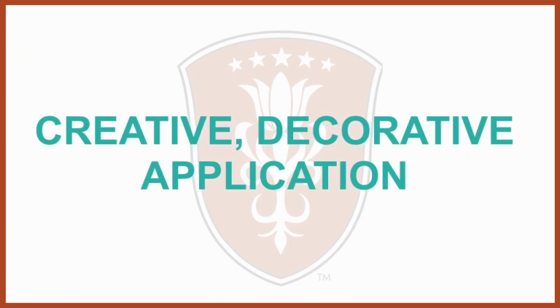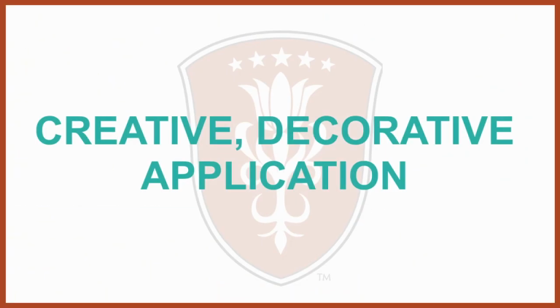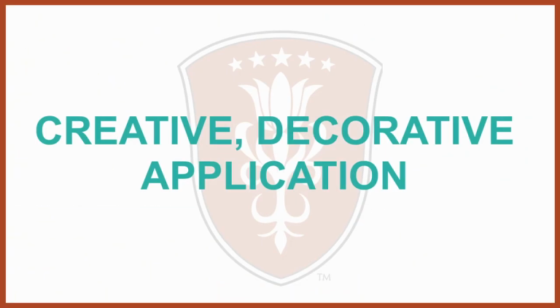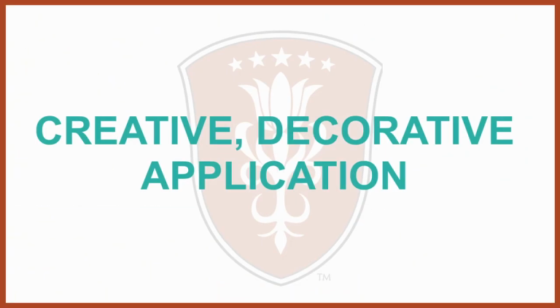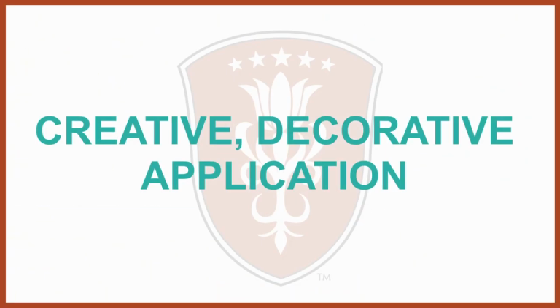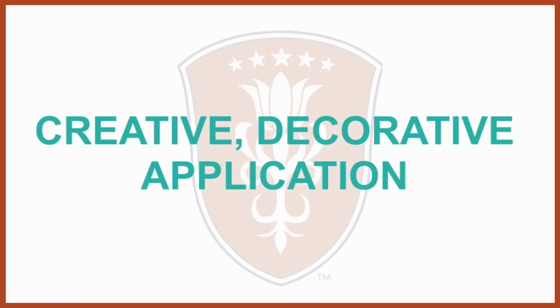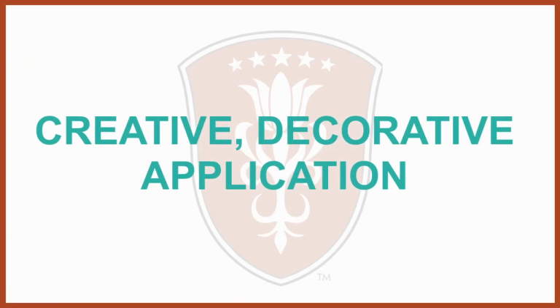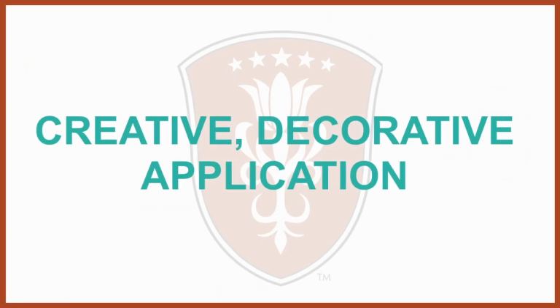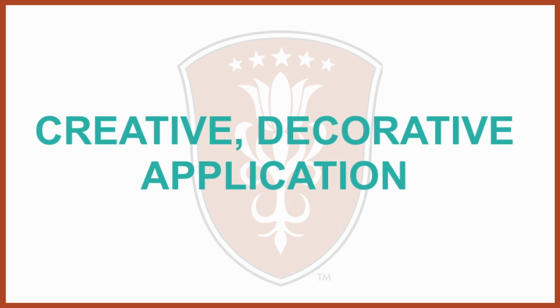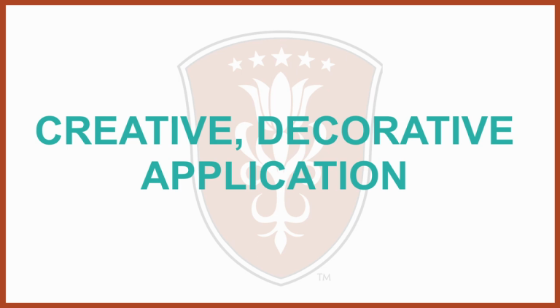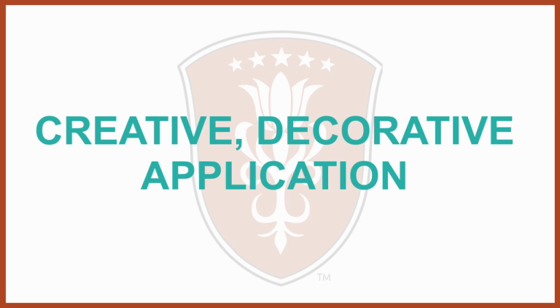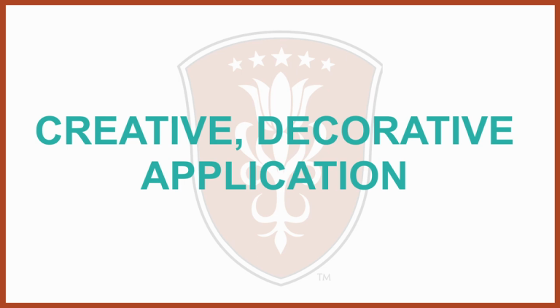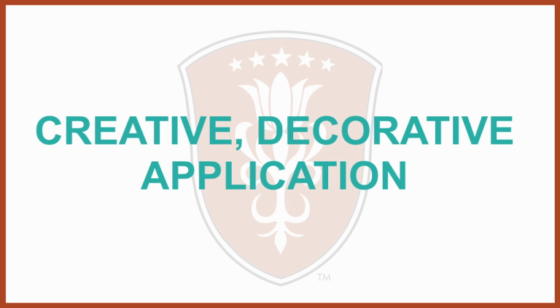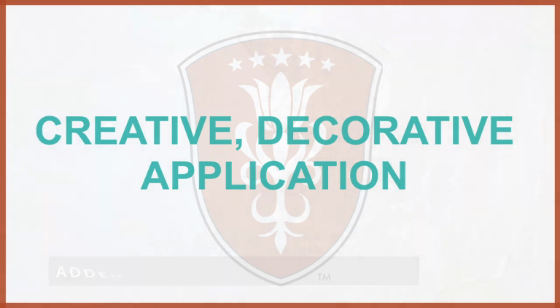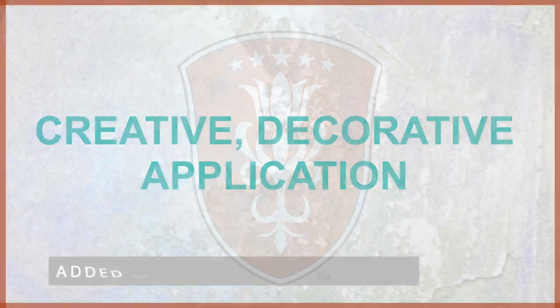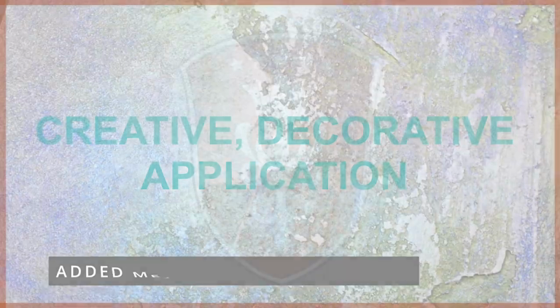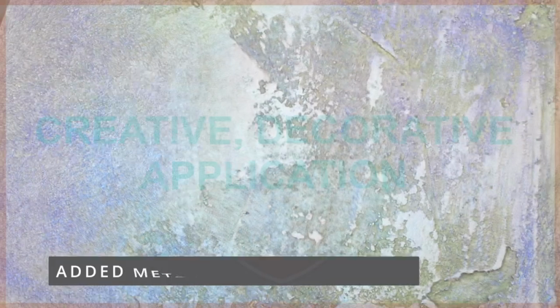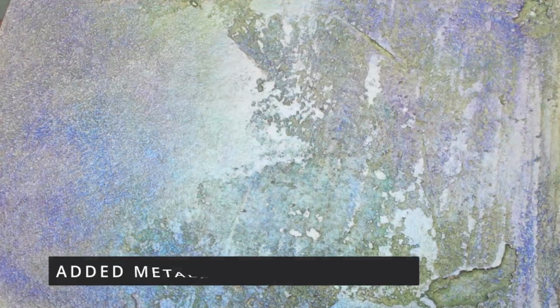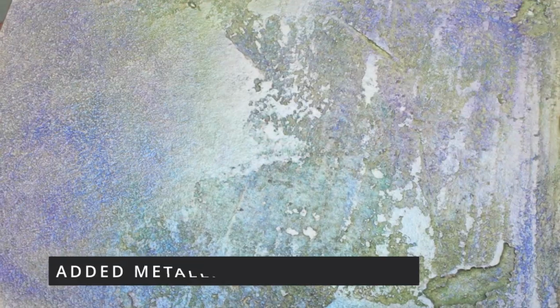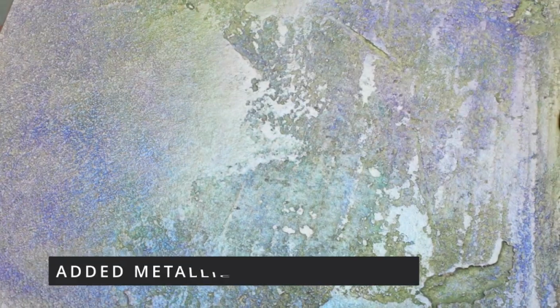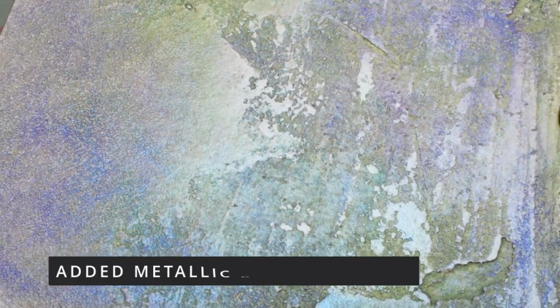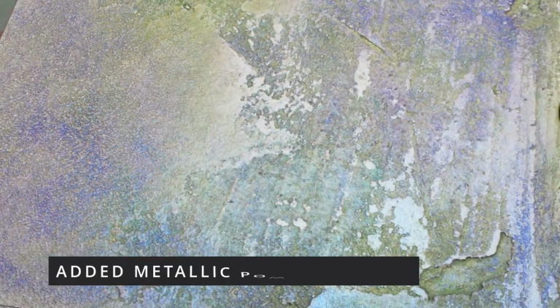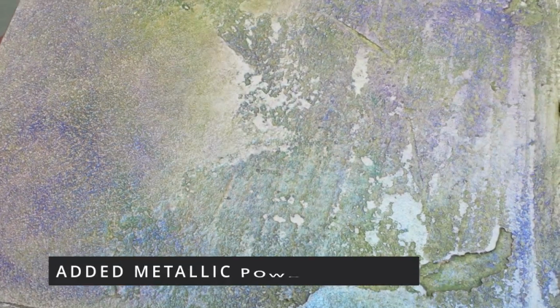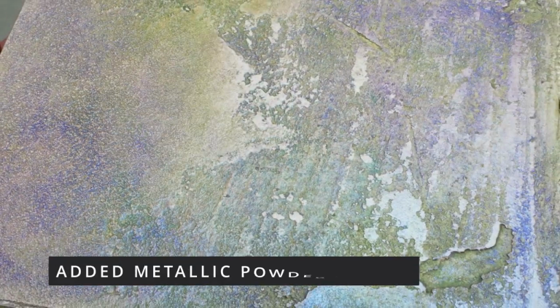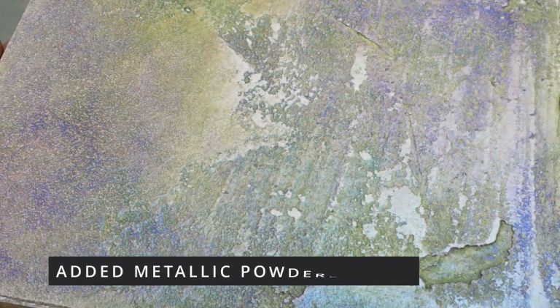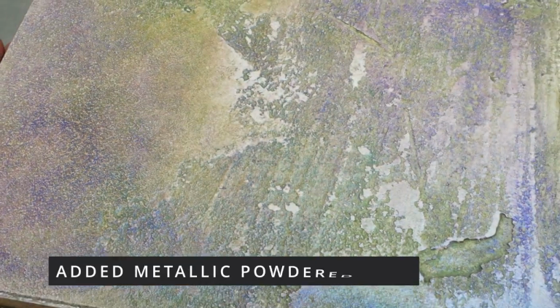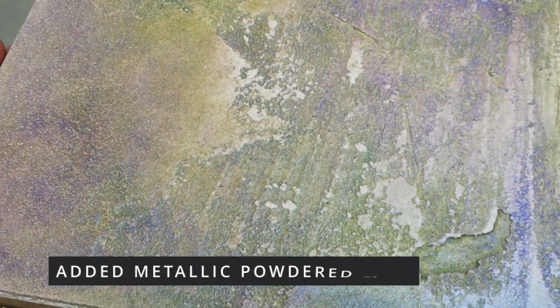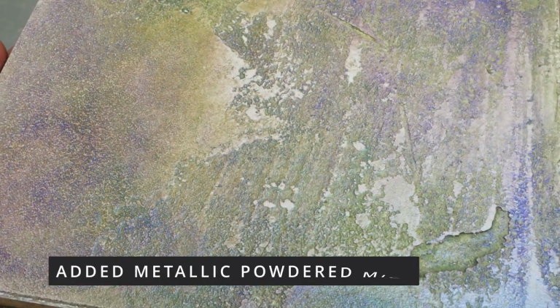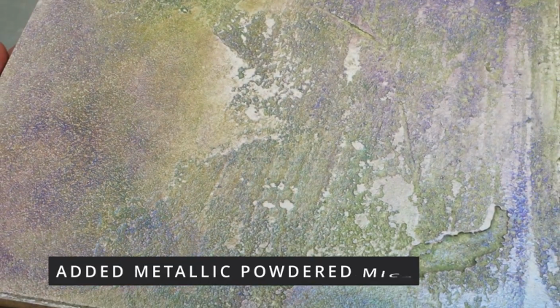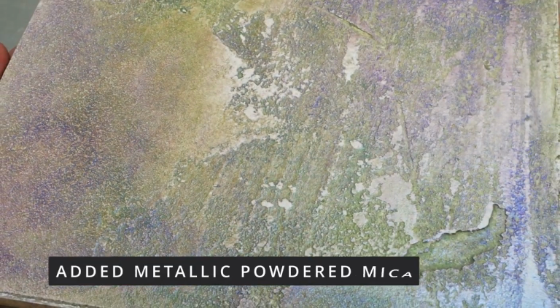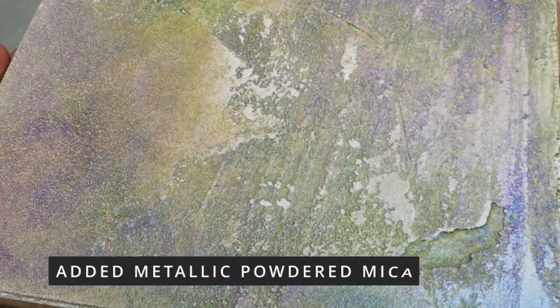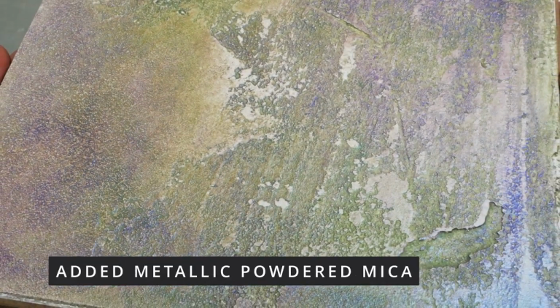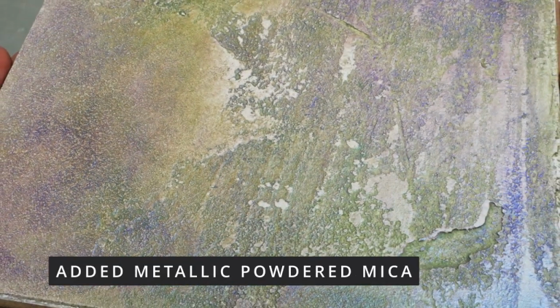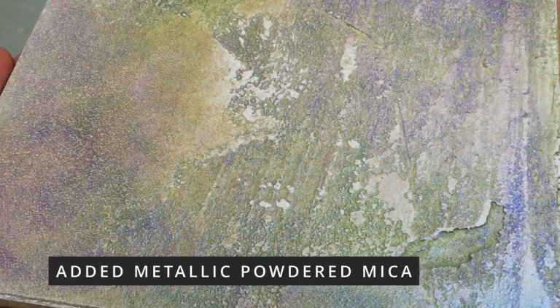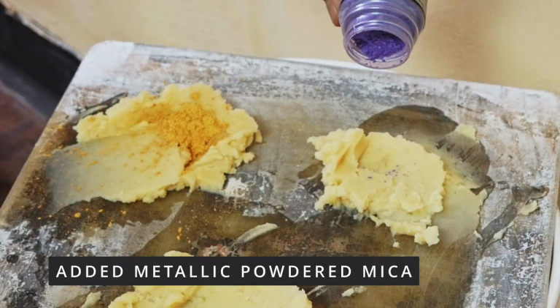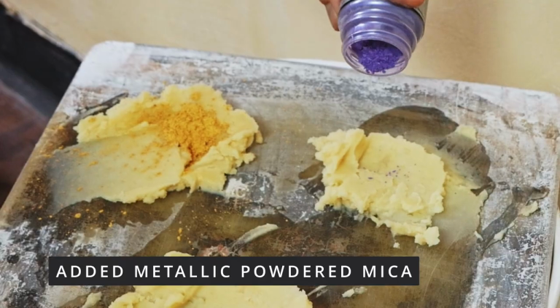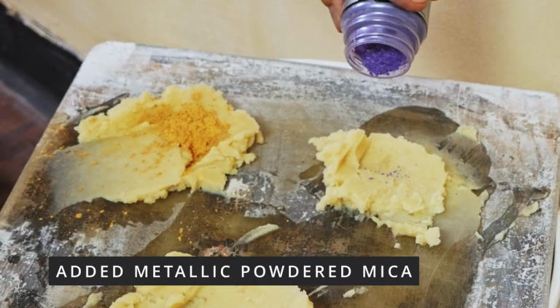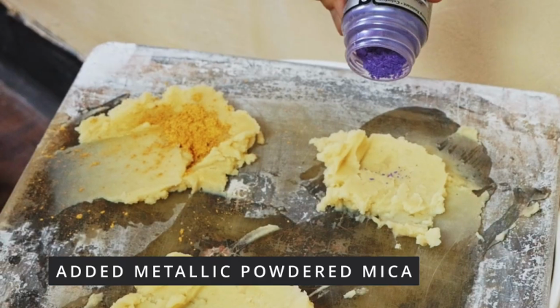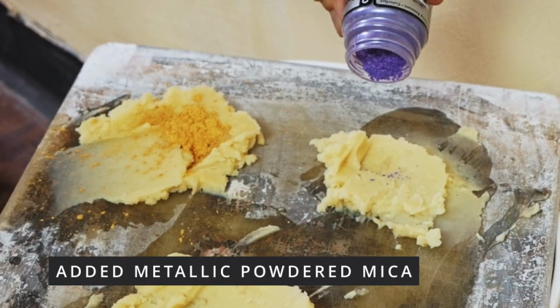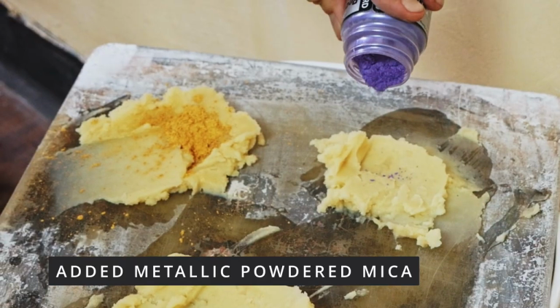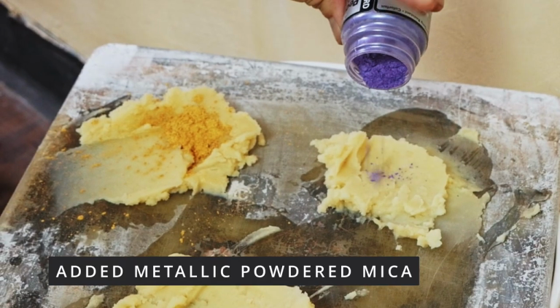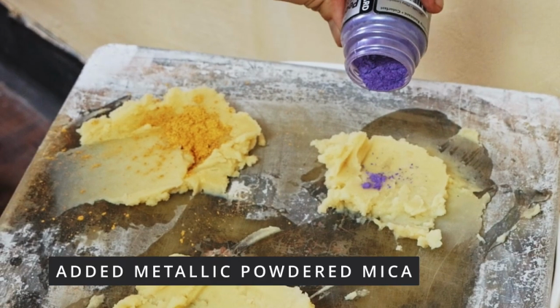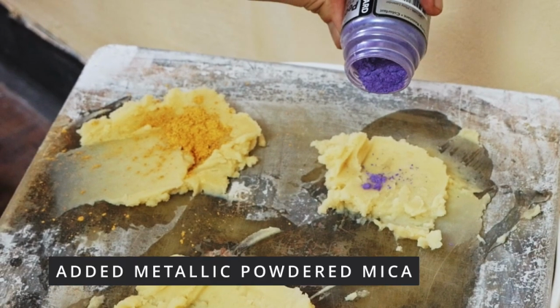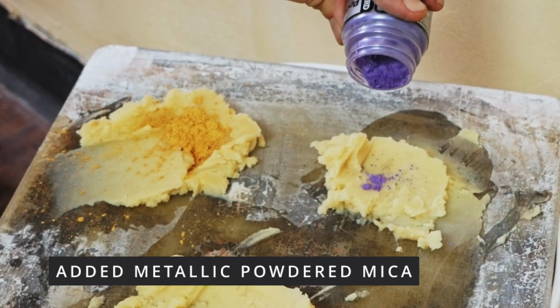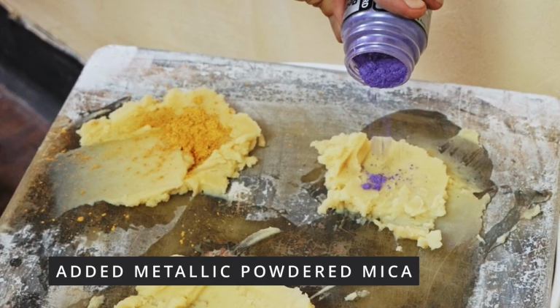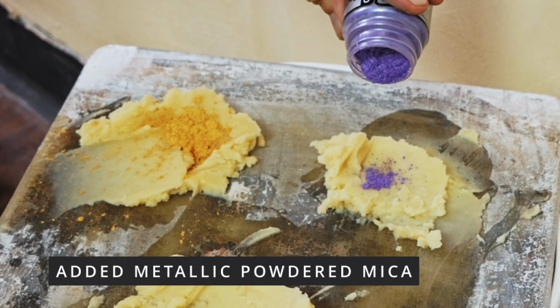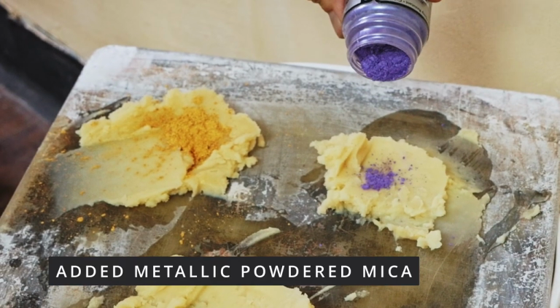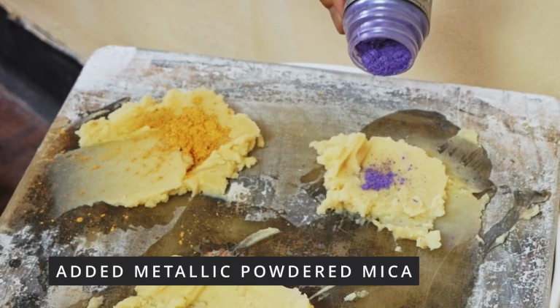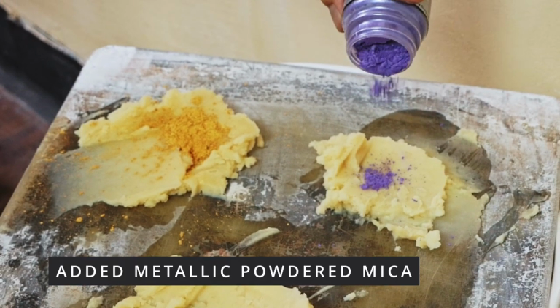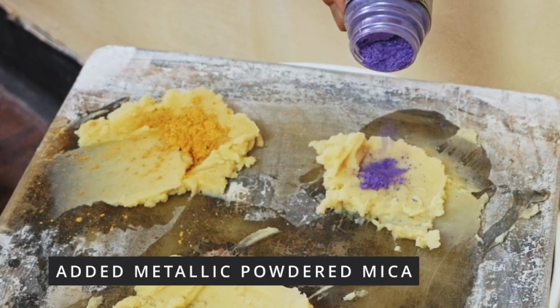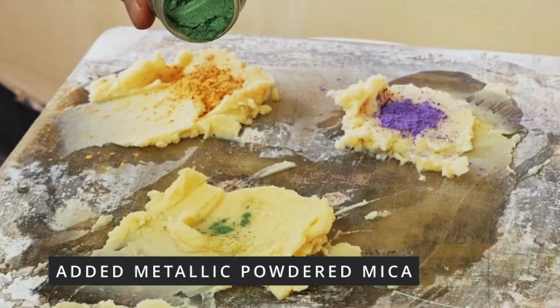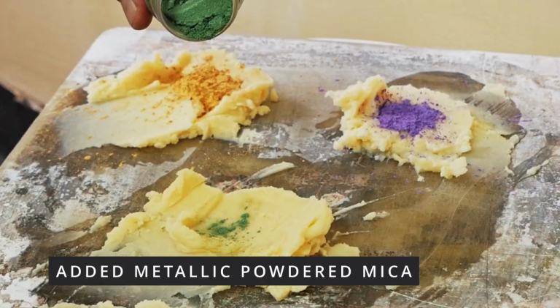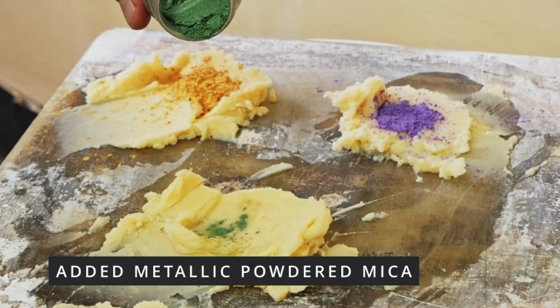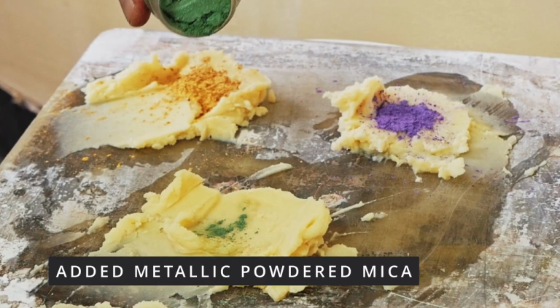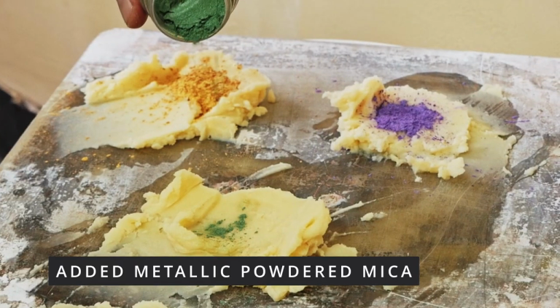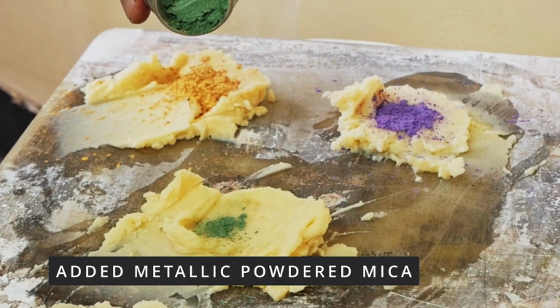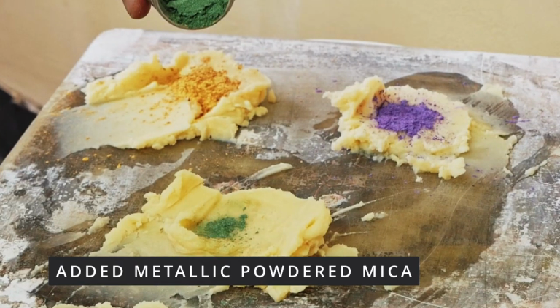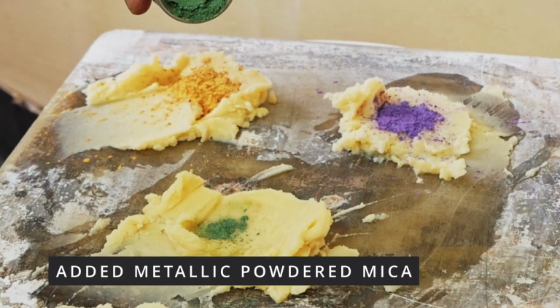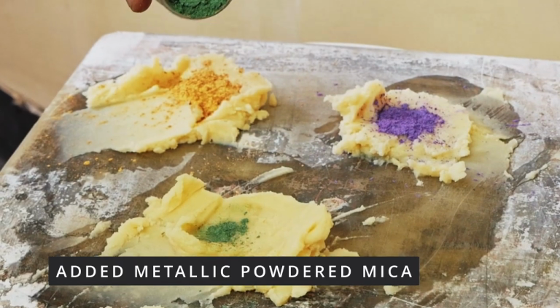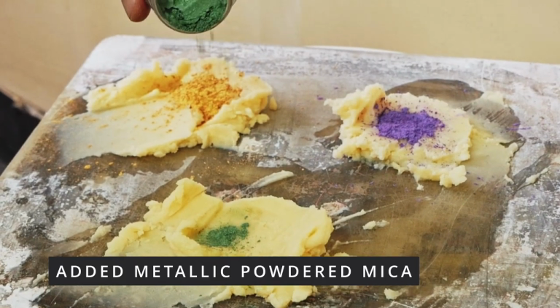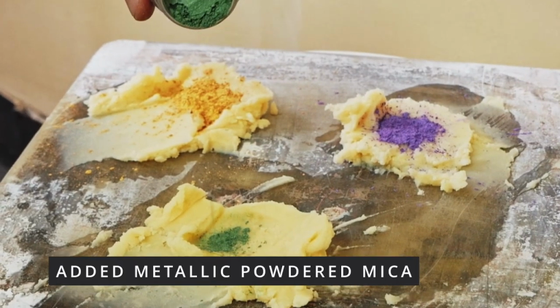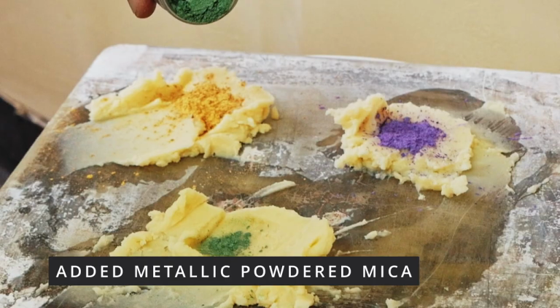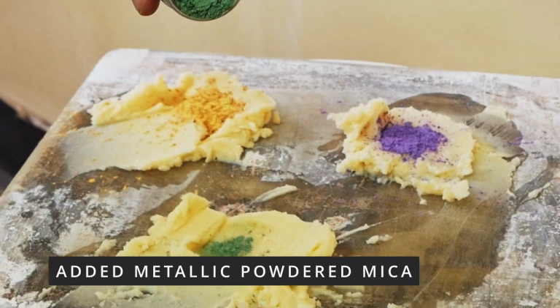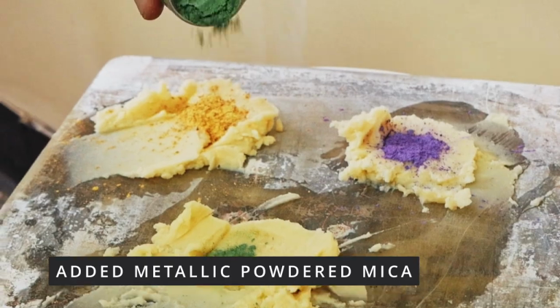To produce decorative effects, you can mix metallic powdered mica, colorants, and other aggregates into the wax.